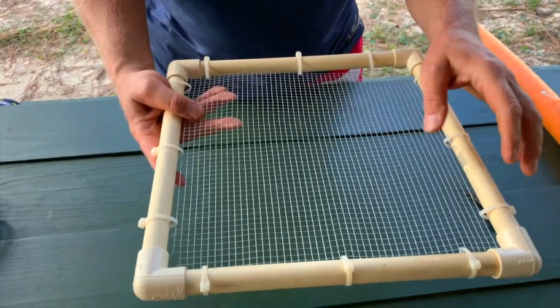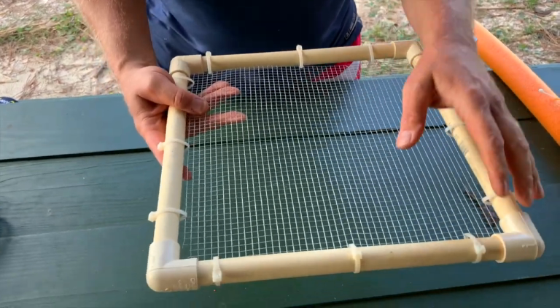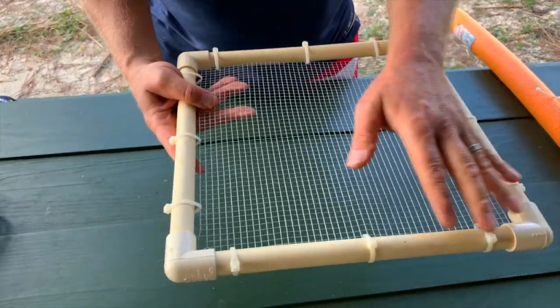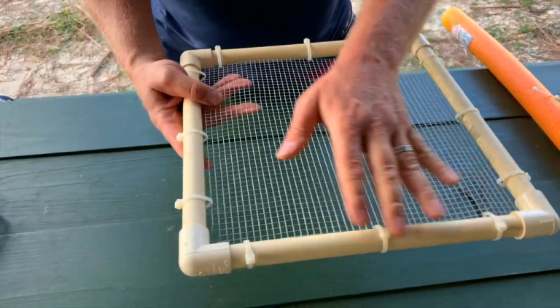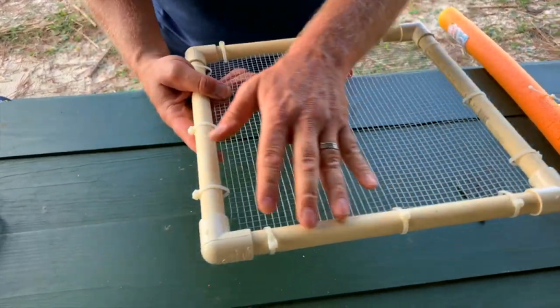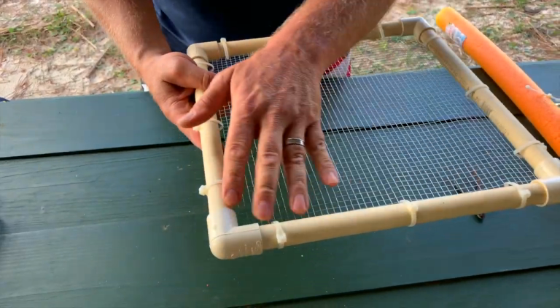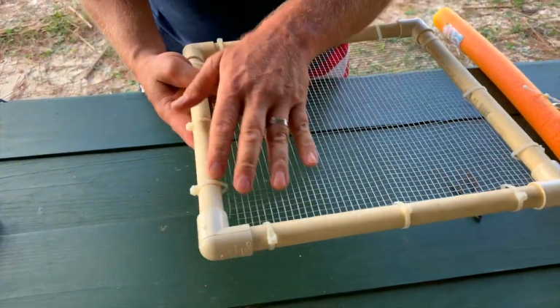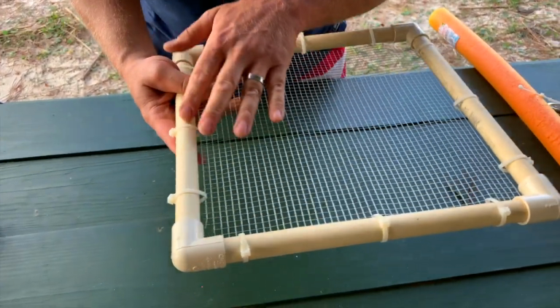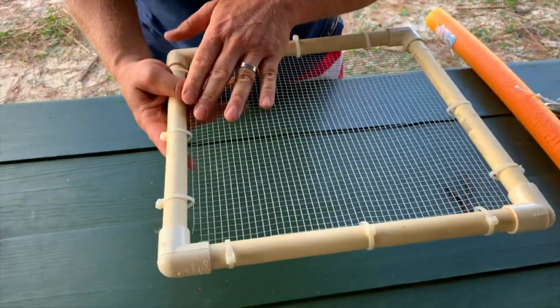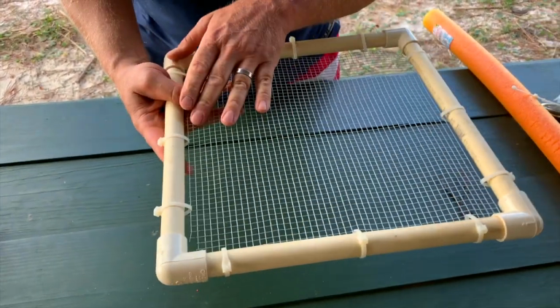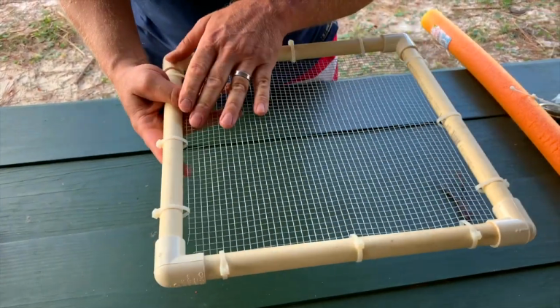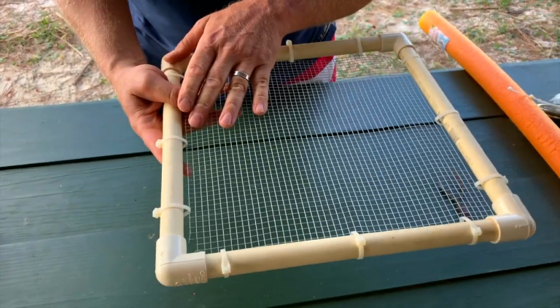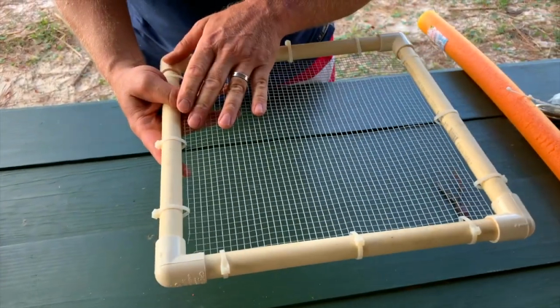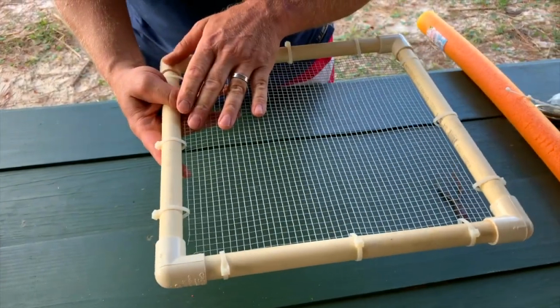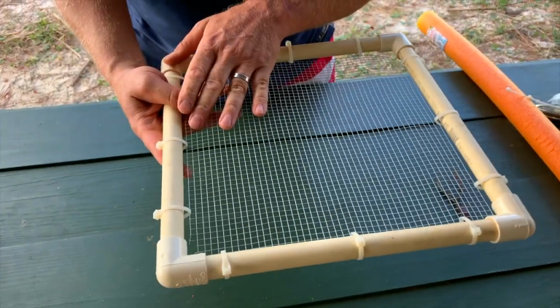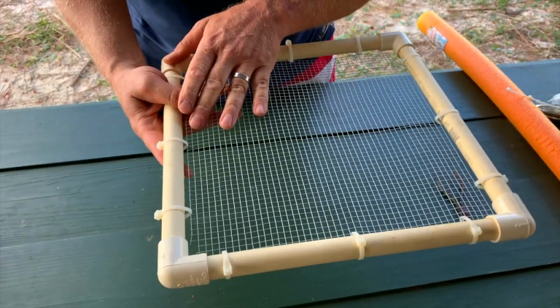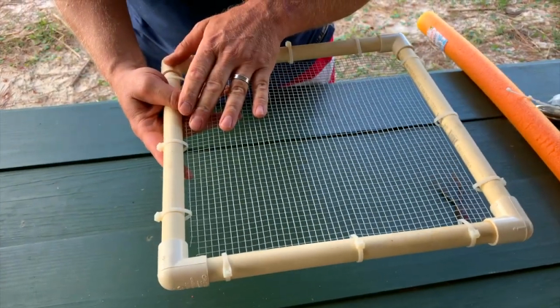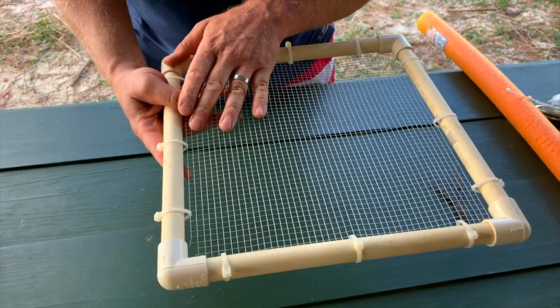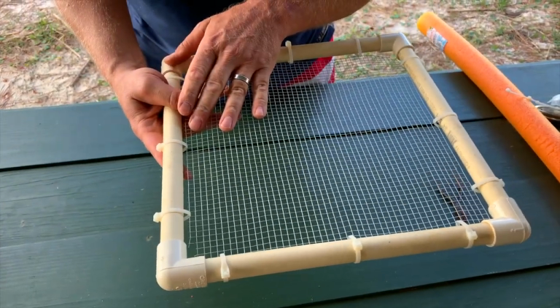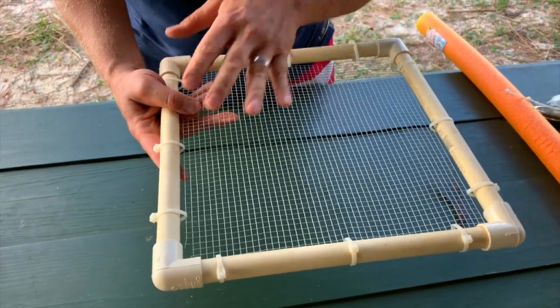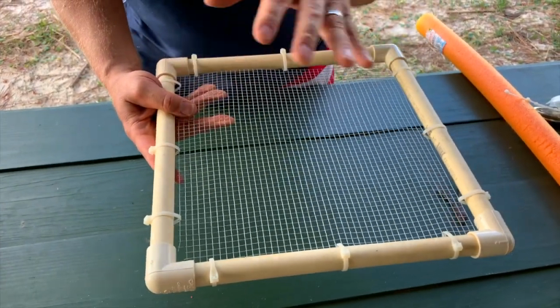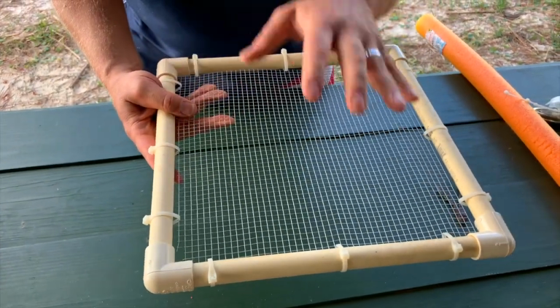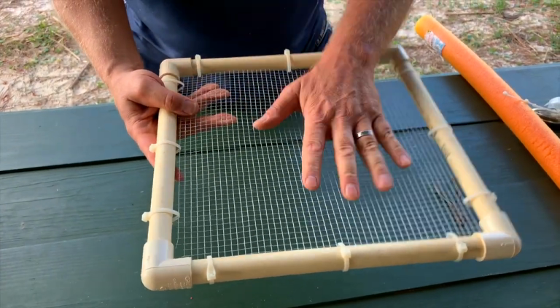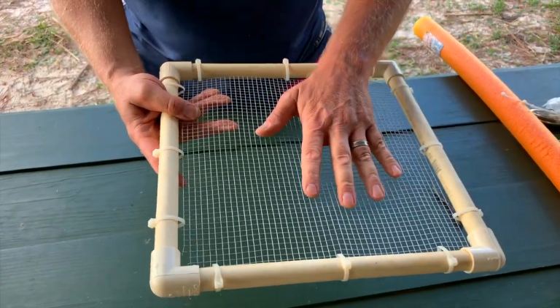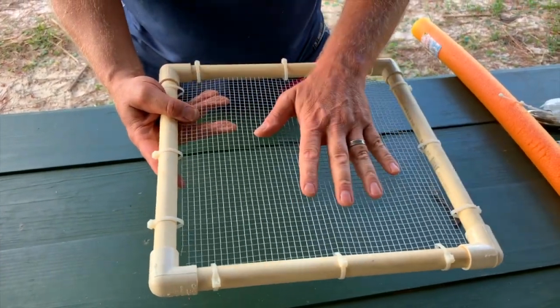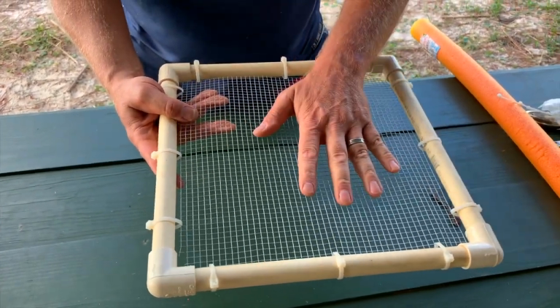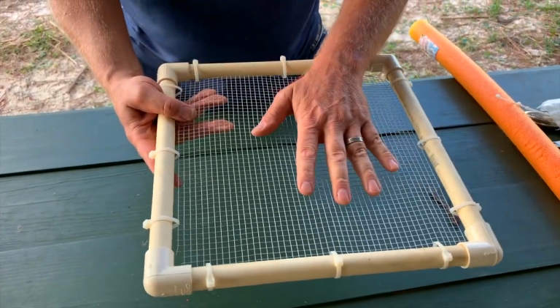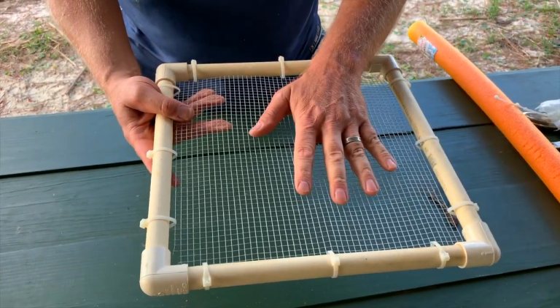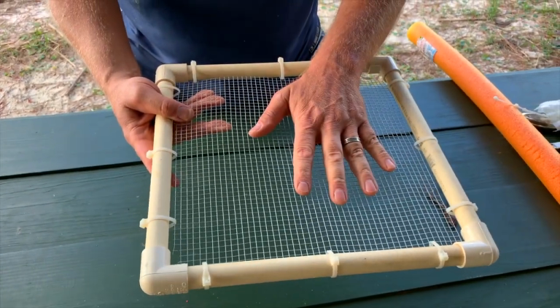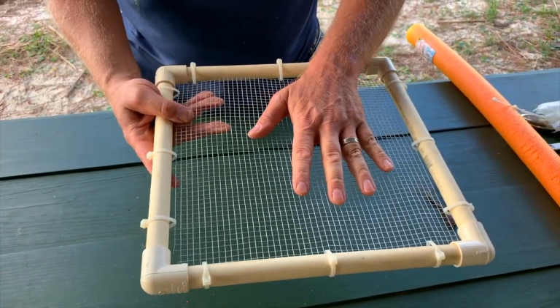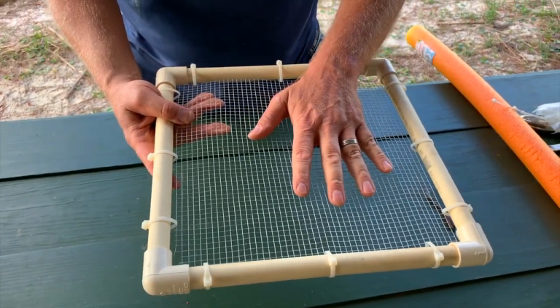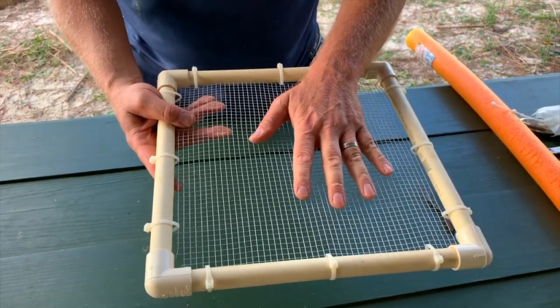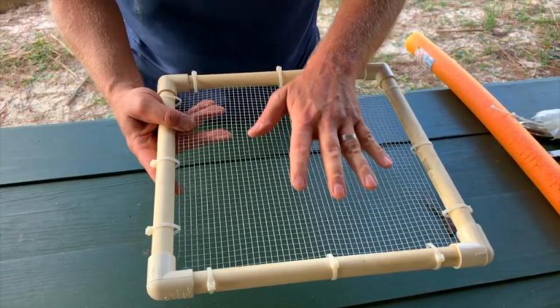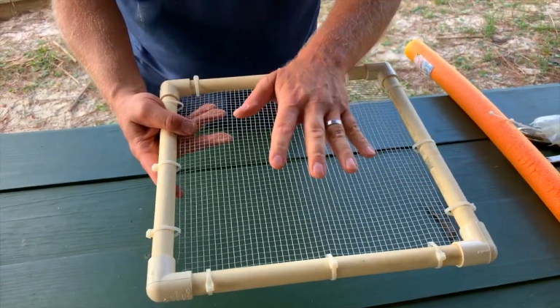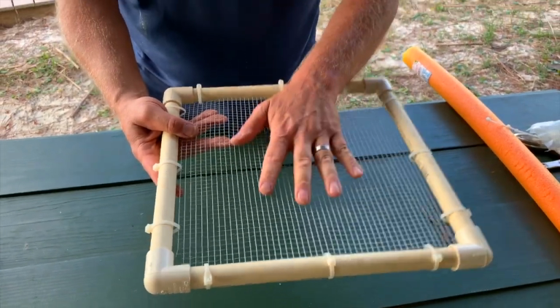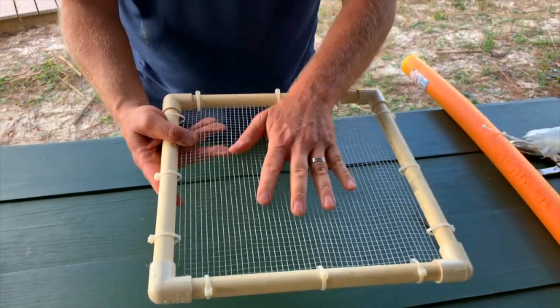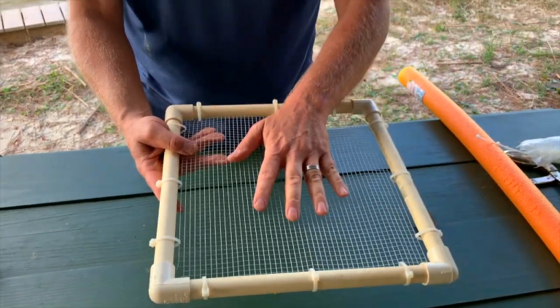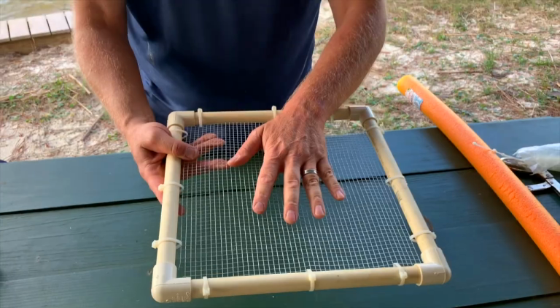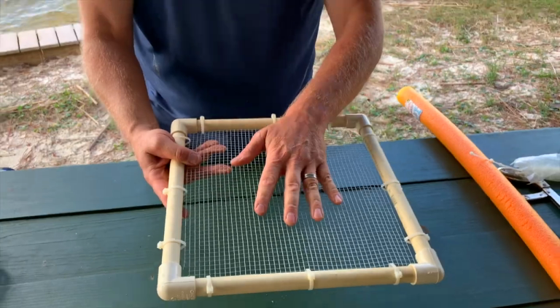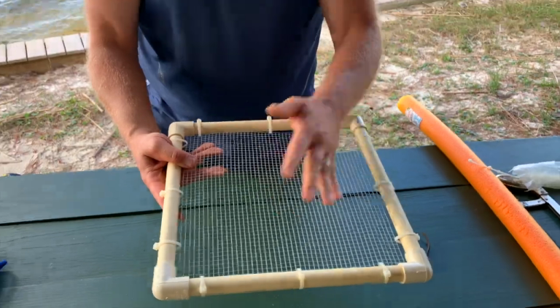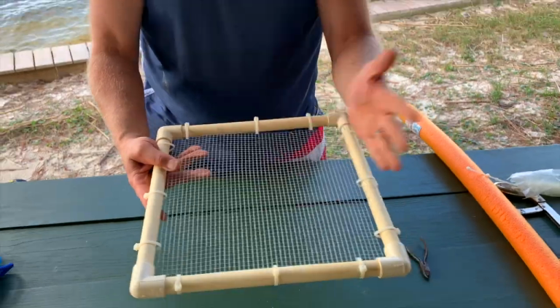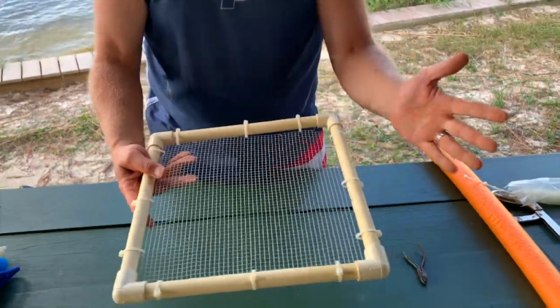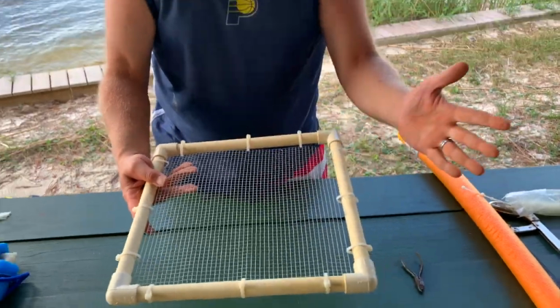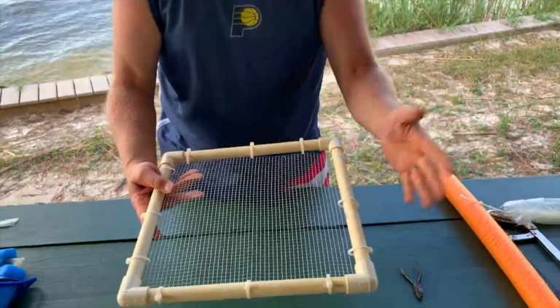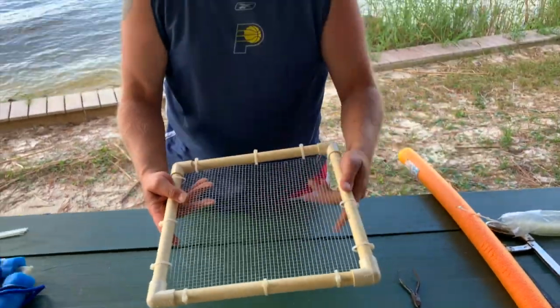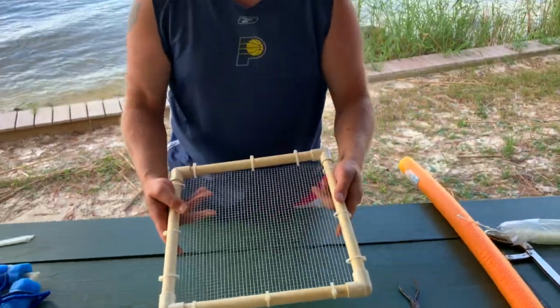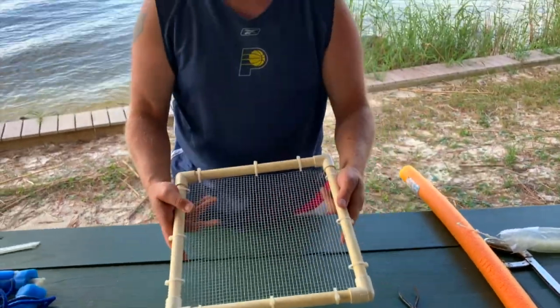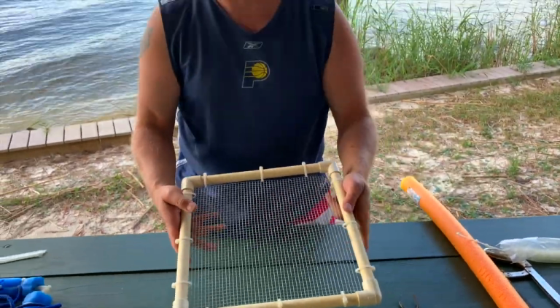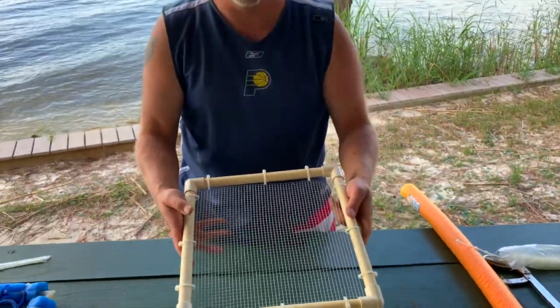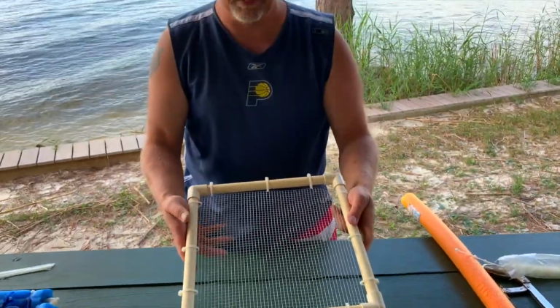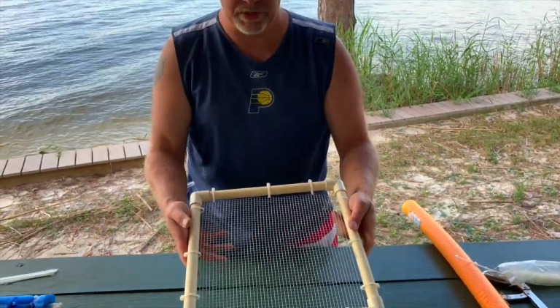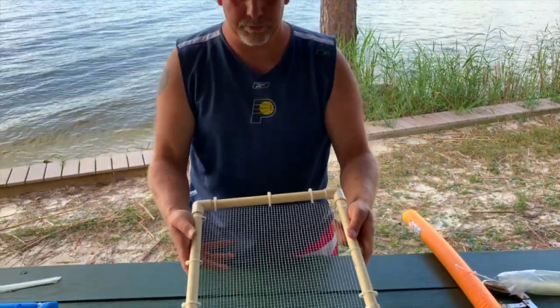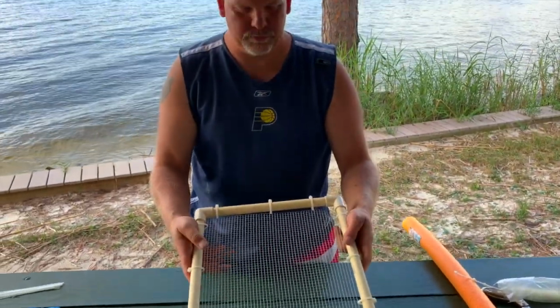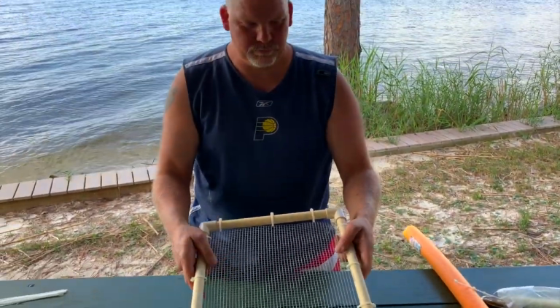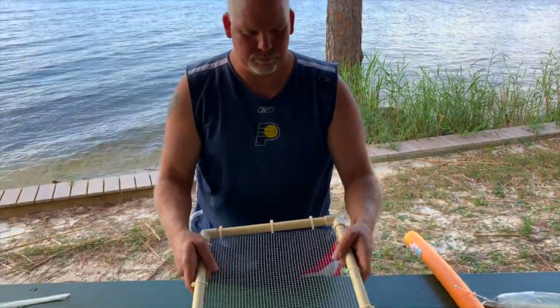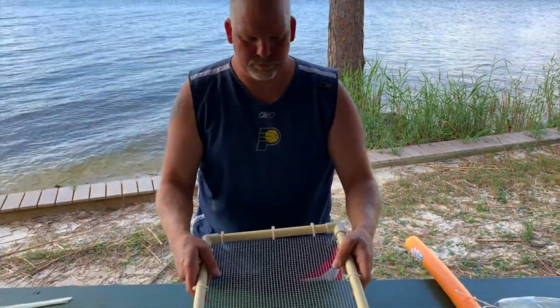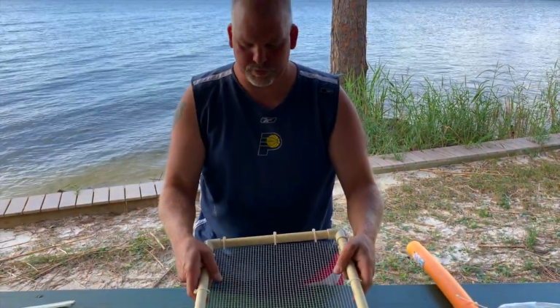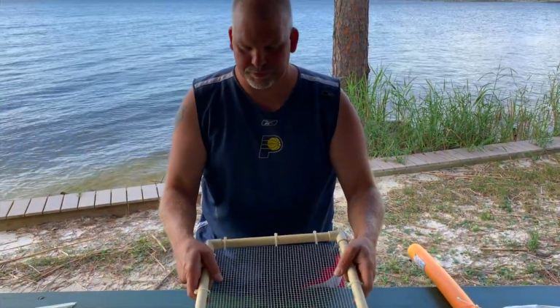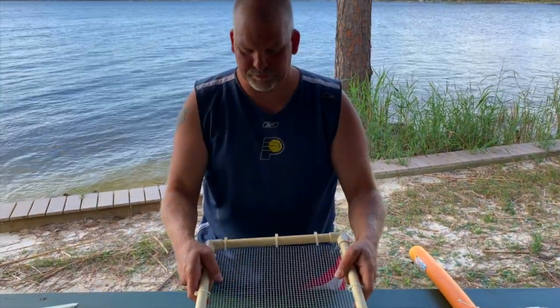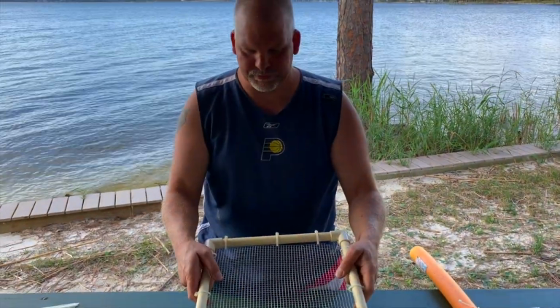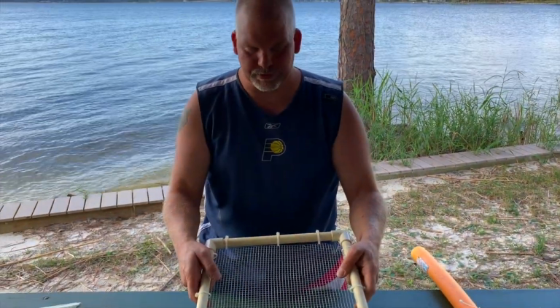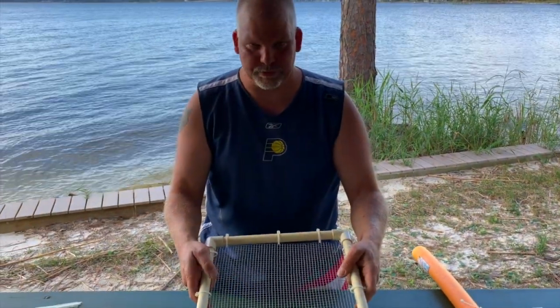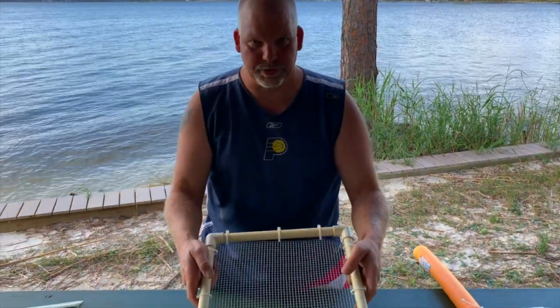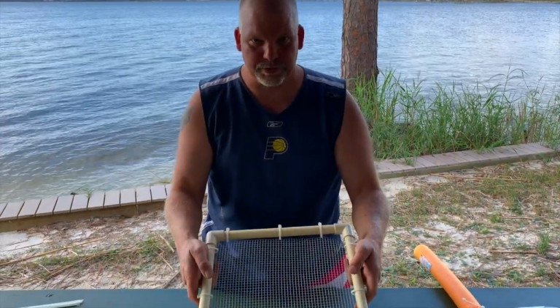So when your mesh goes bad or one of these breaks, you can actually take the entire thing back apart, fix what needs to be fixed, and put it back together. You don't have to buy more PVC or anything.